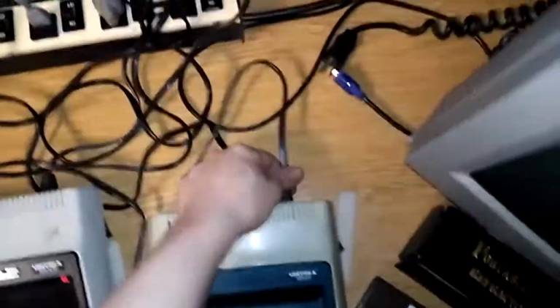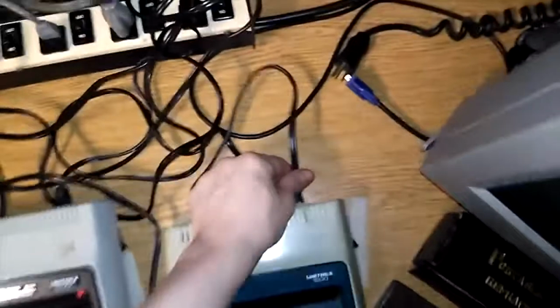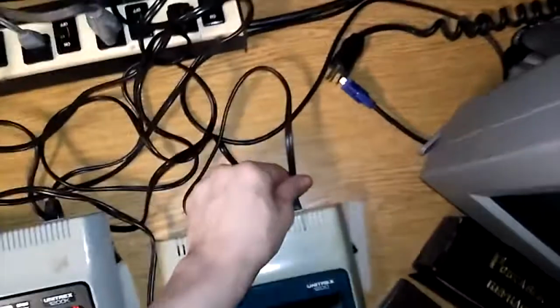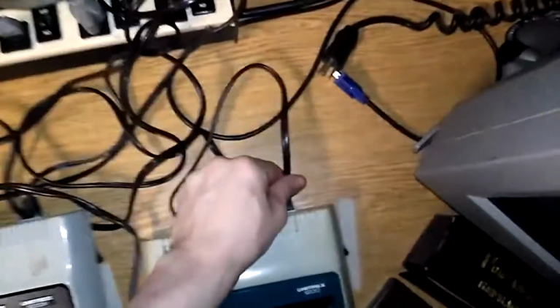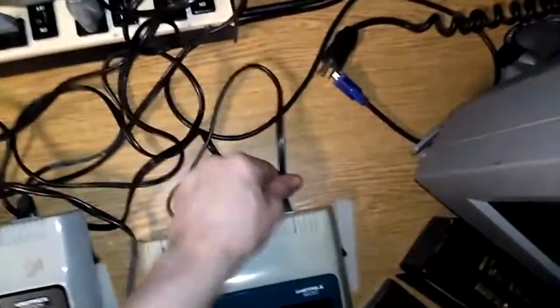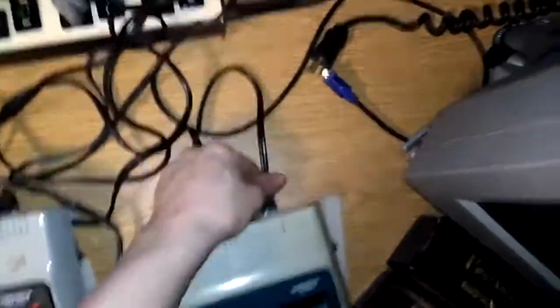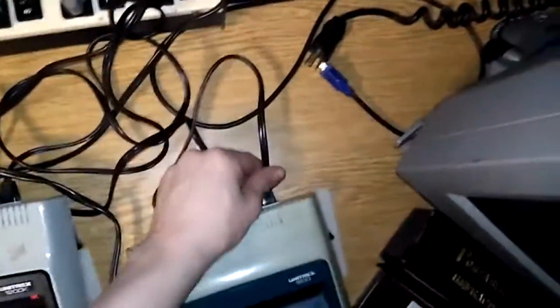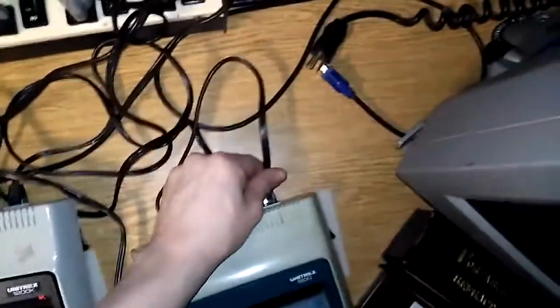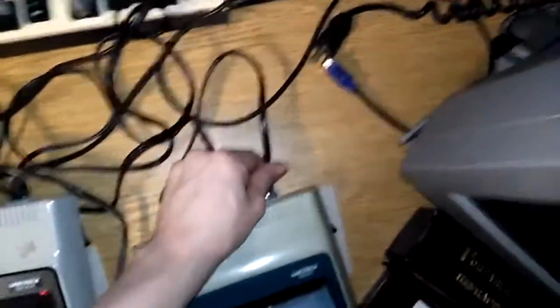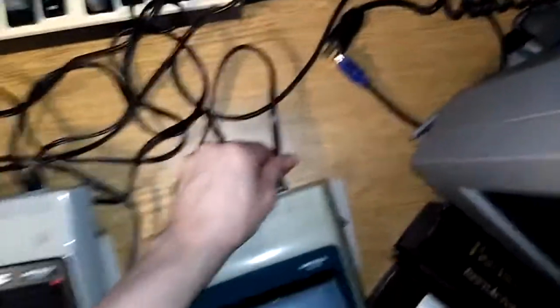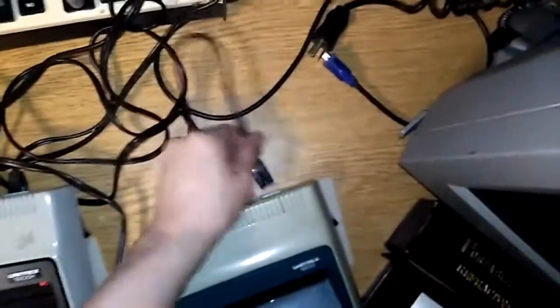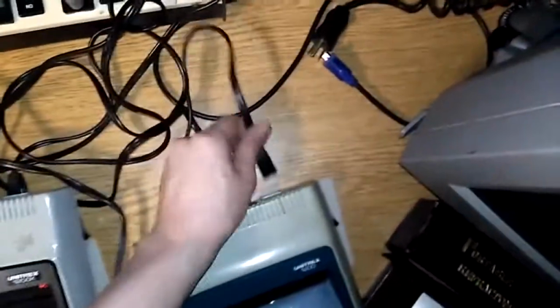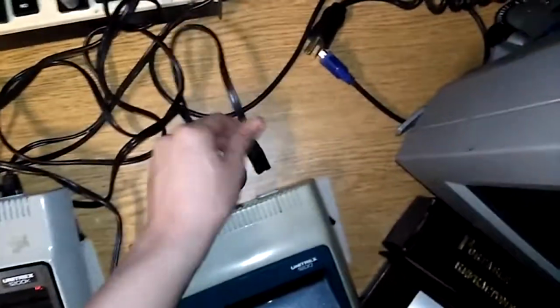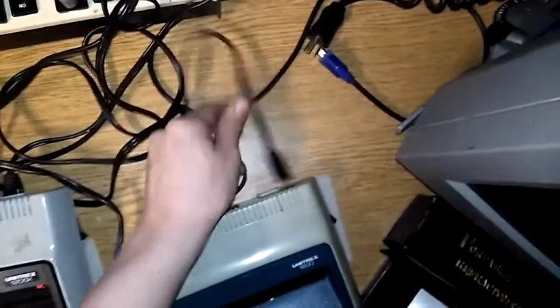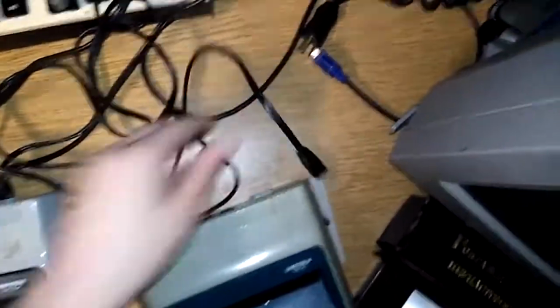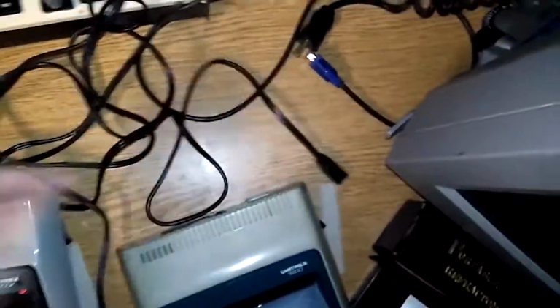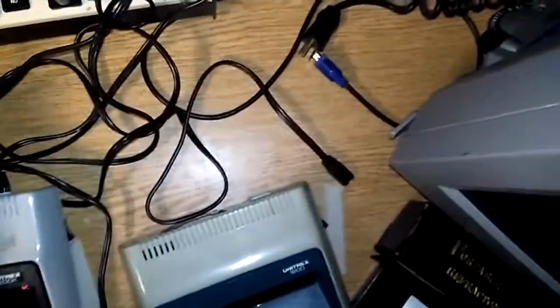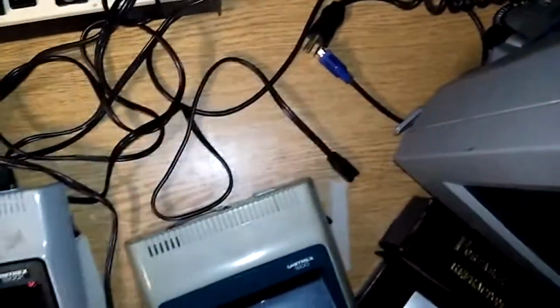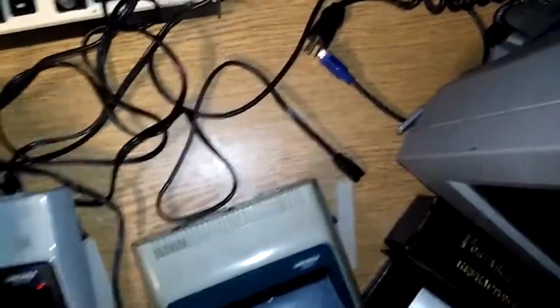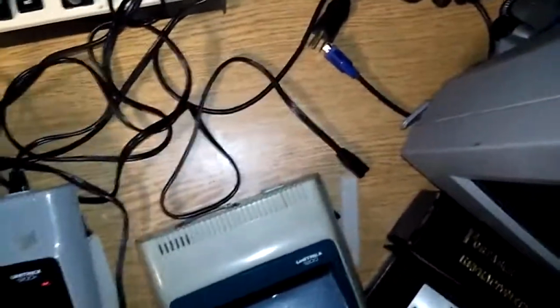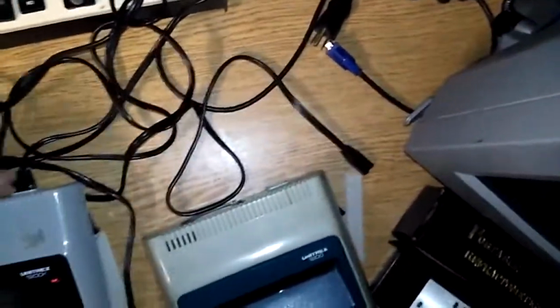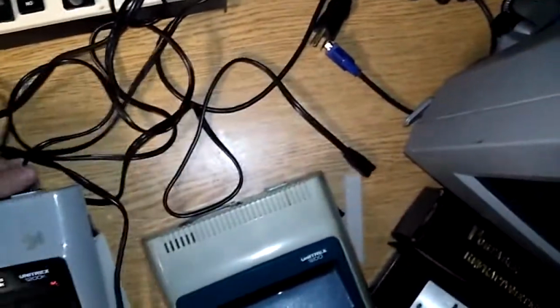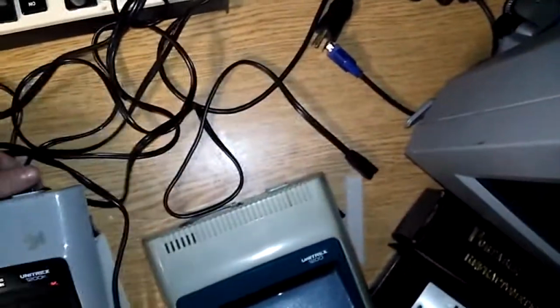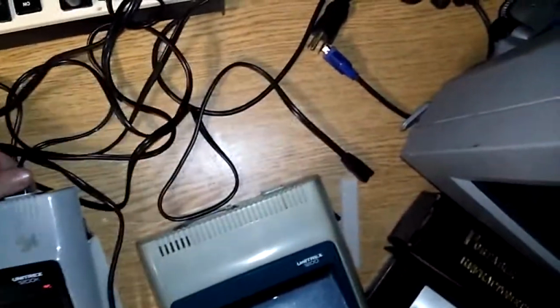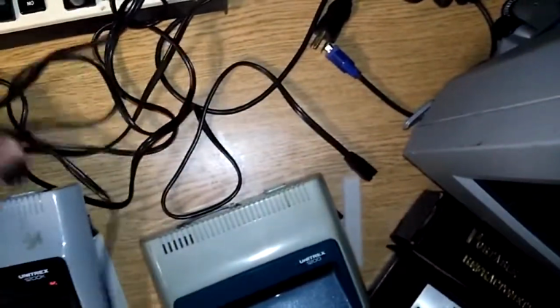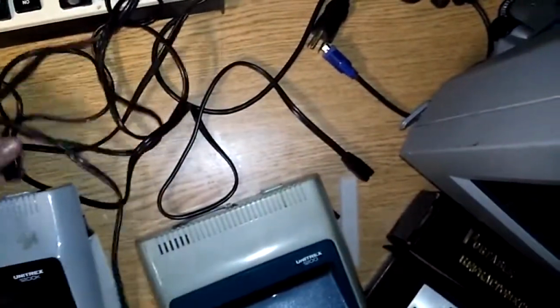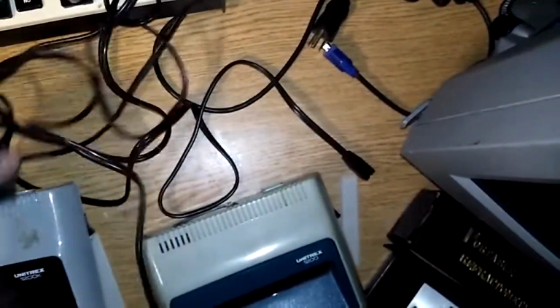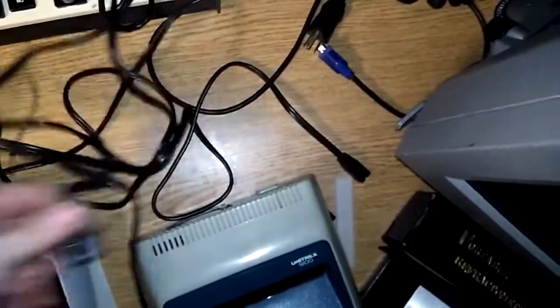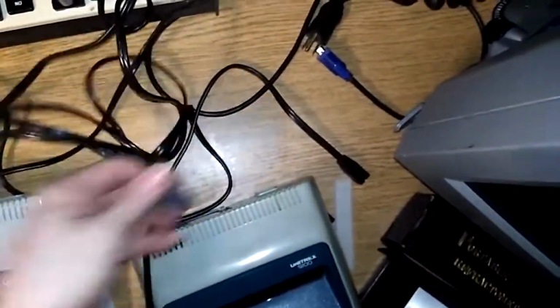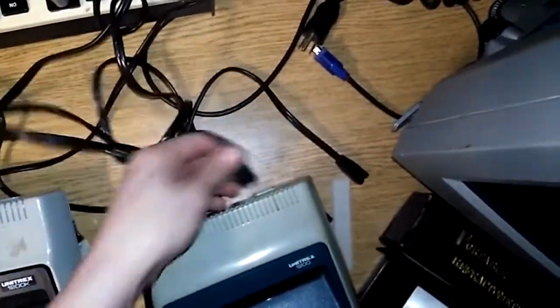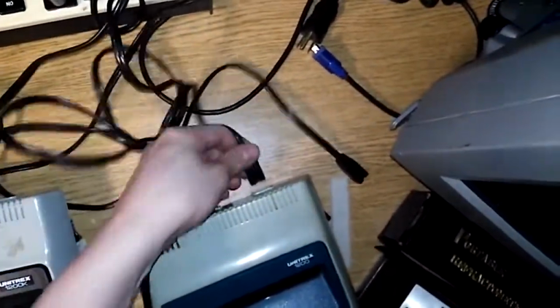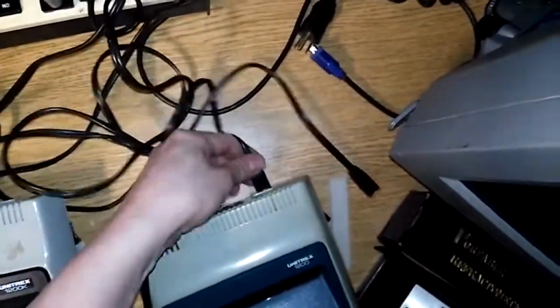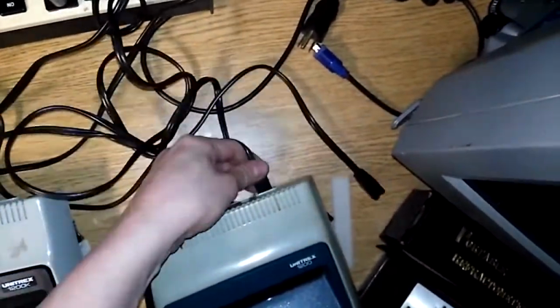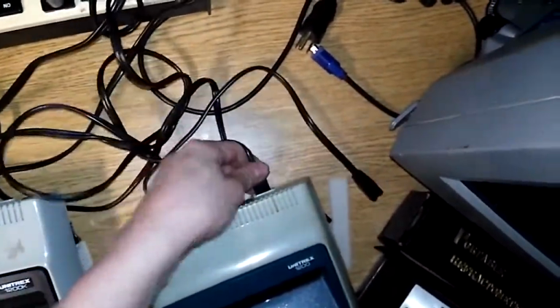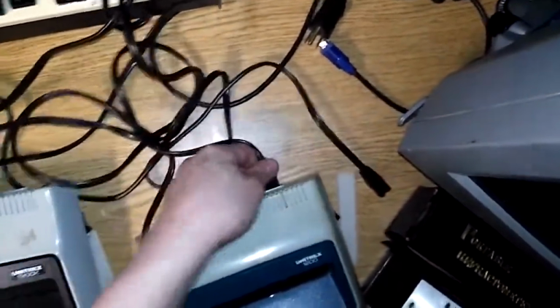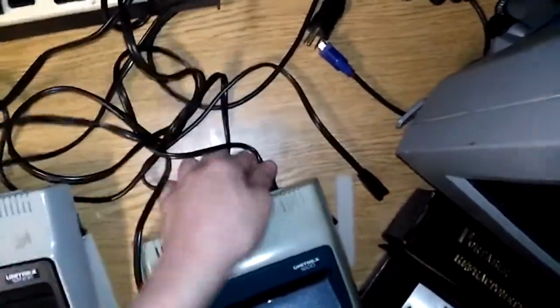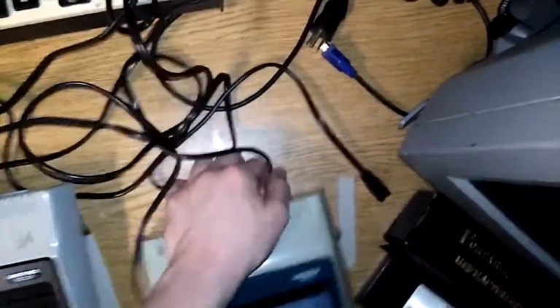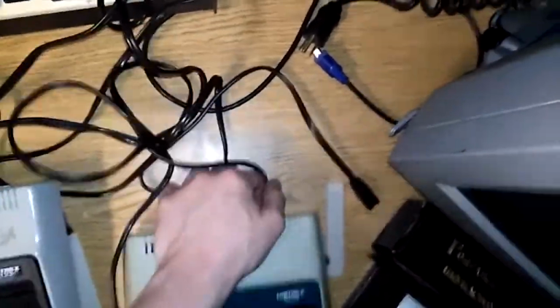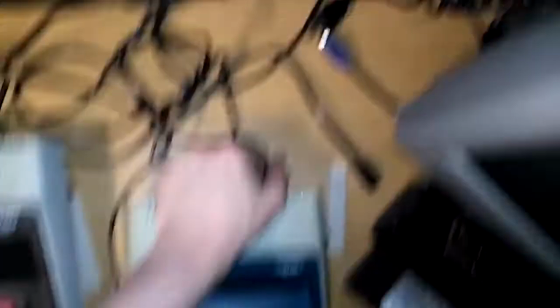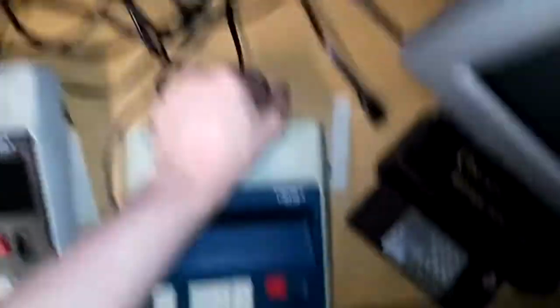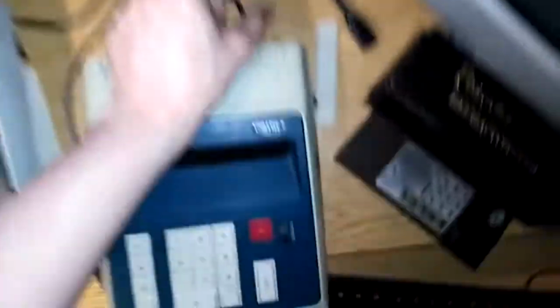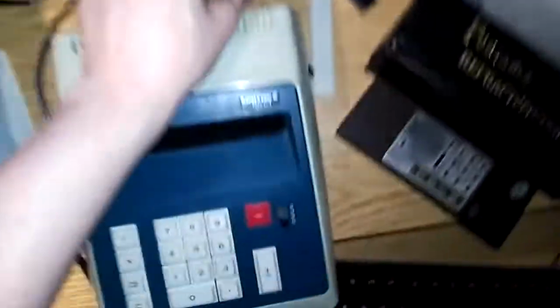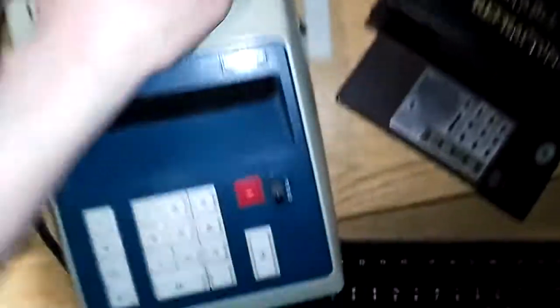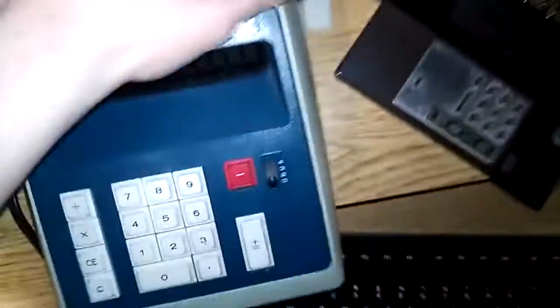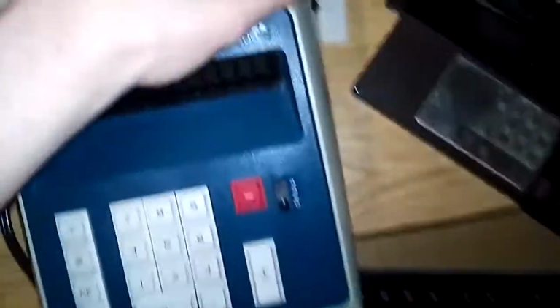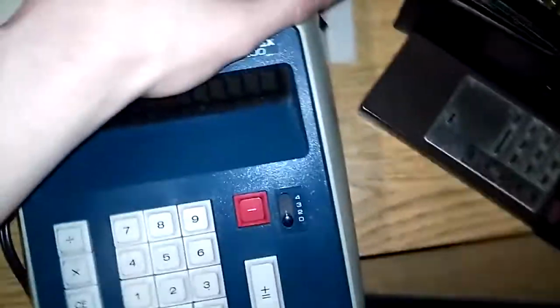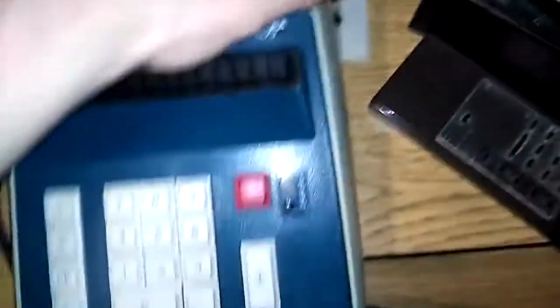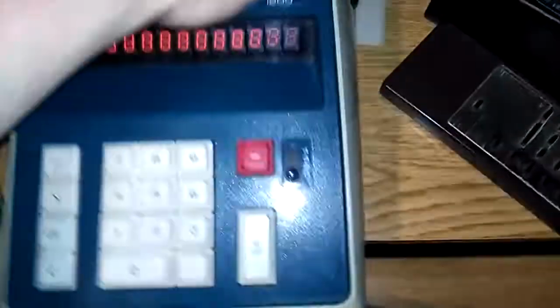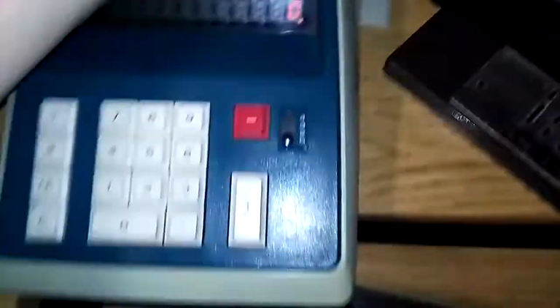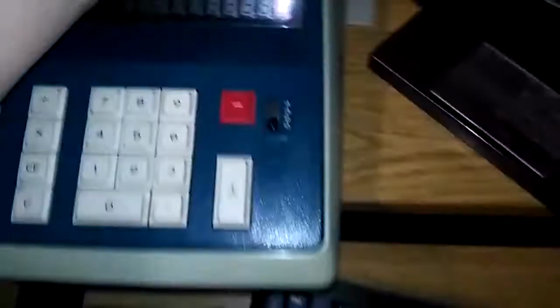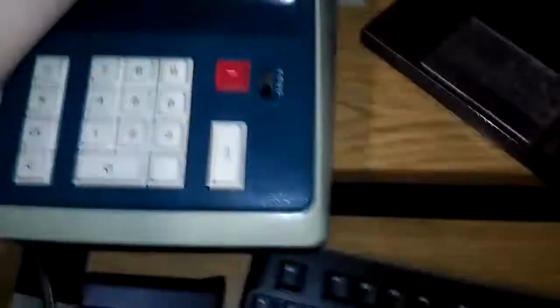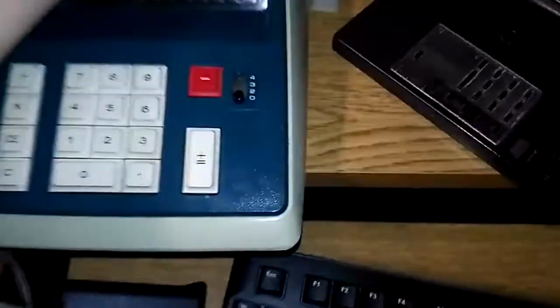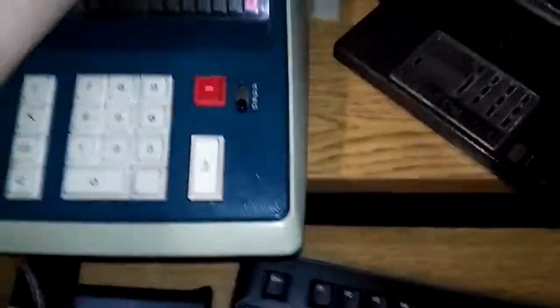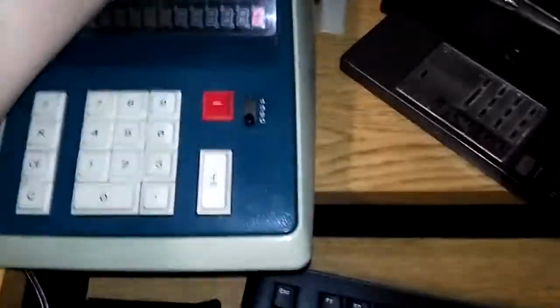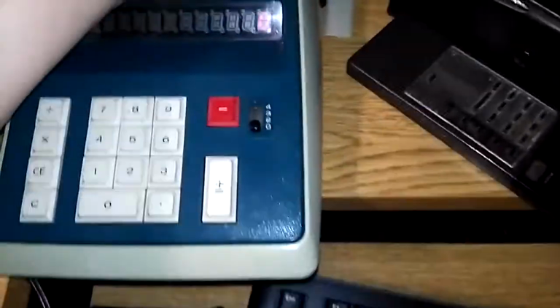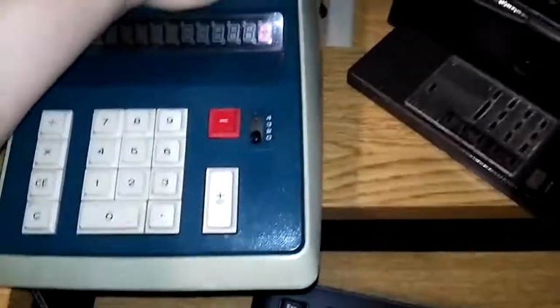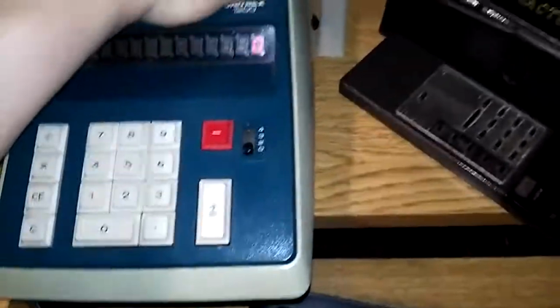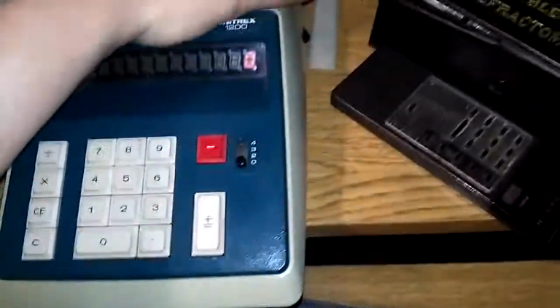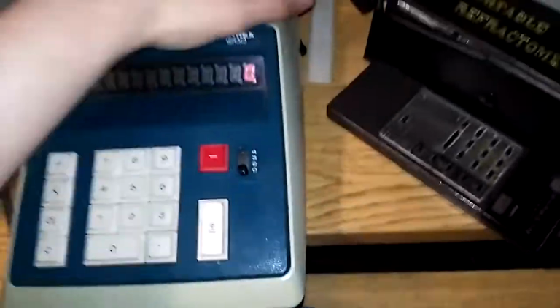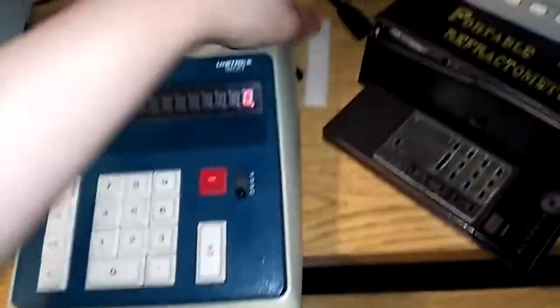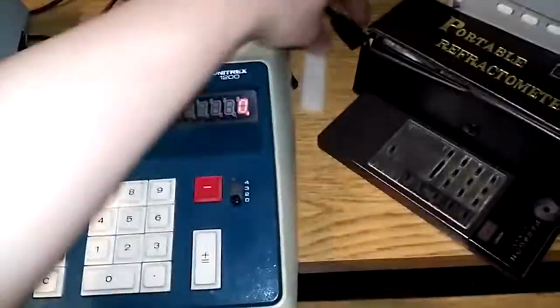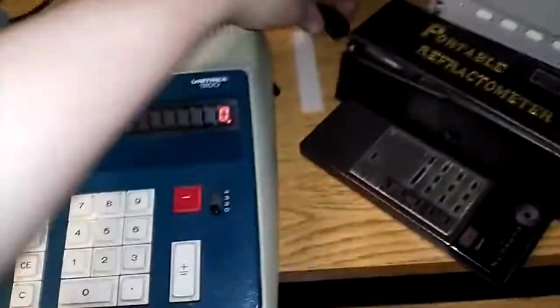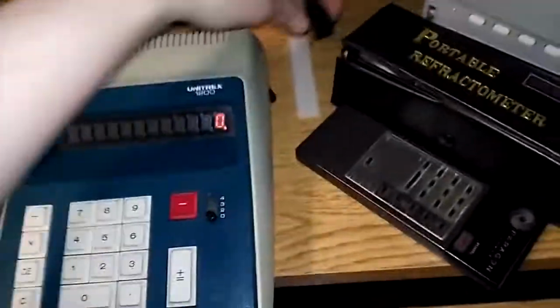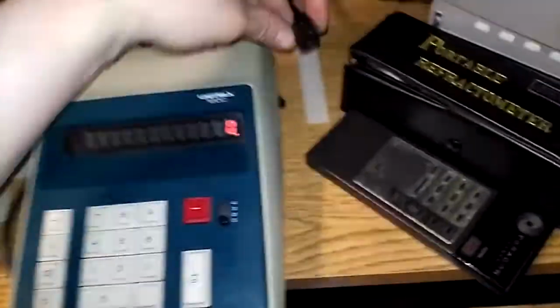Well, I guess I know which one's getting the axe first. Oh no — just a cable issue.